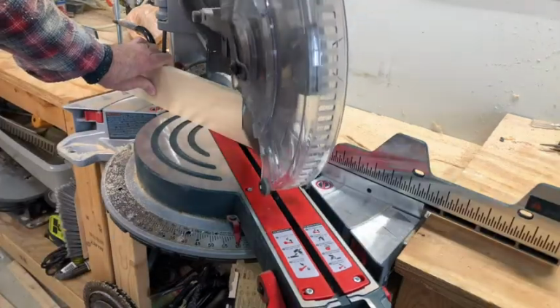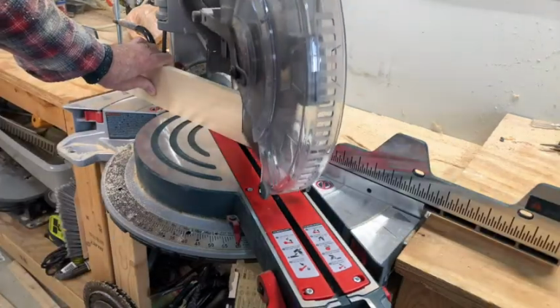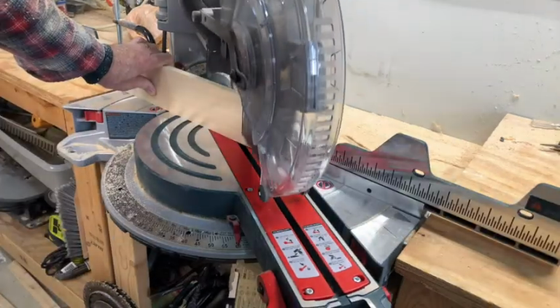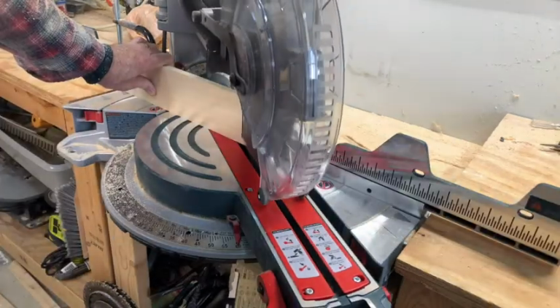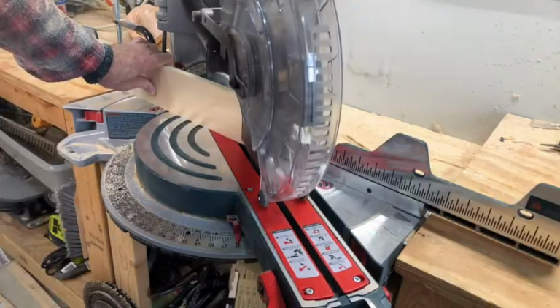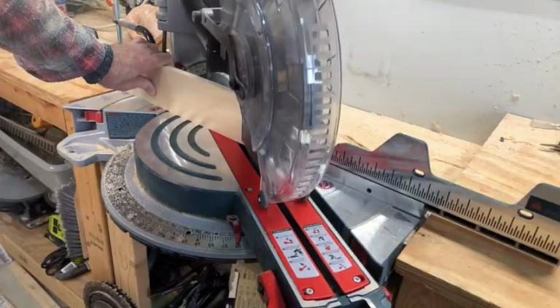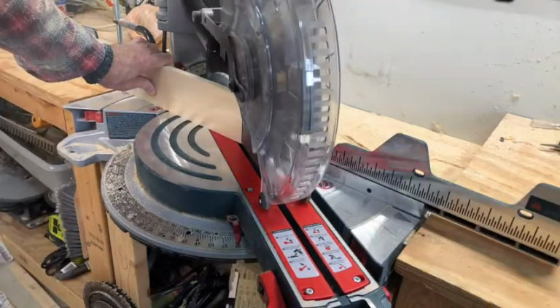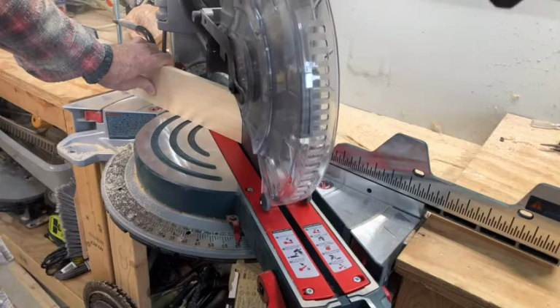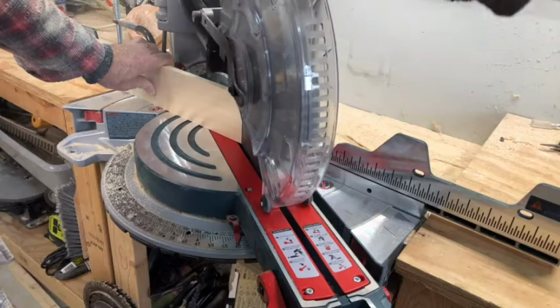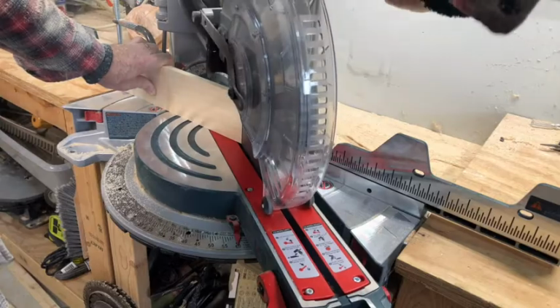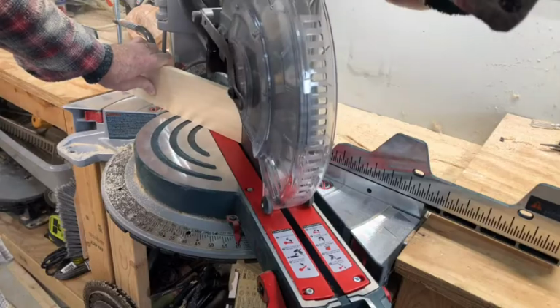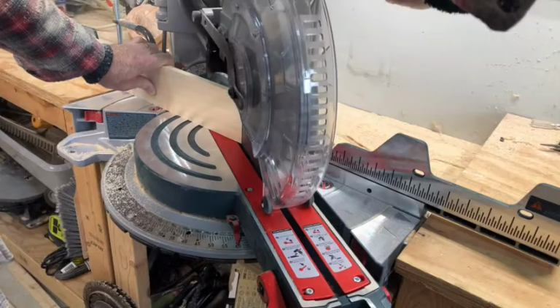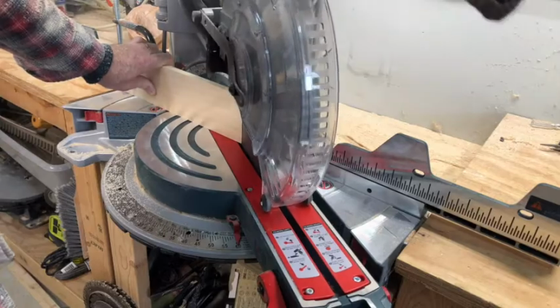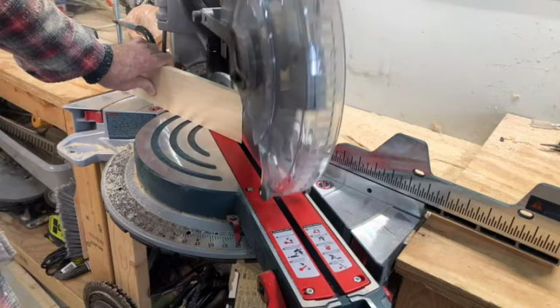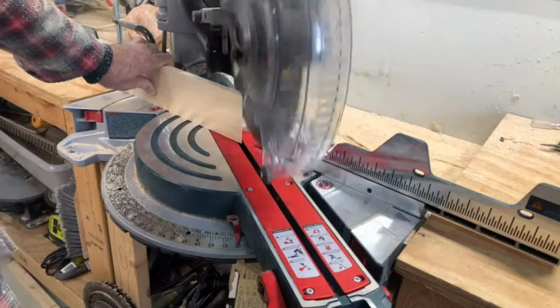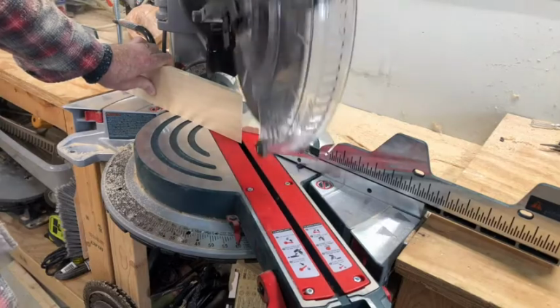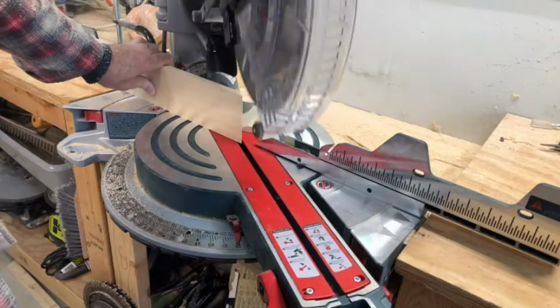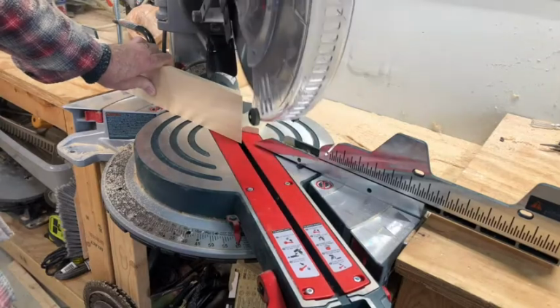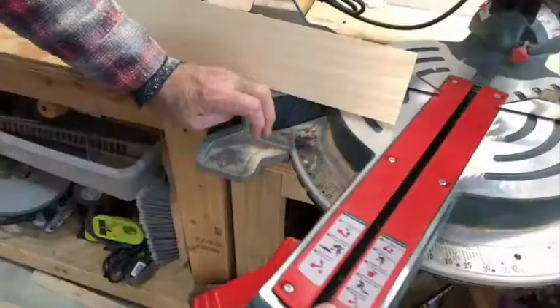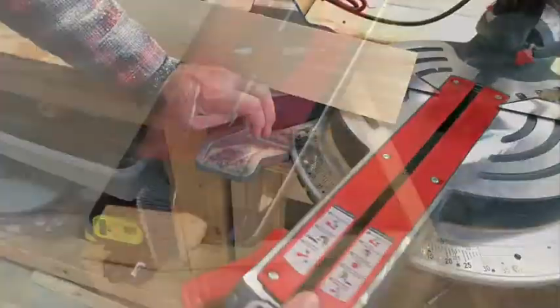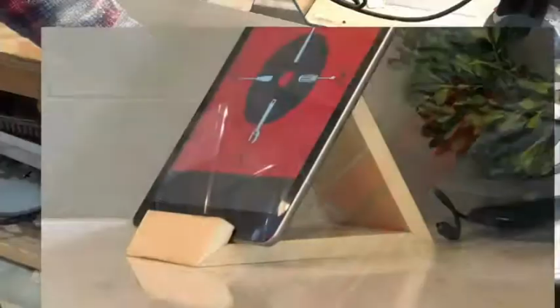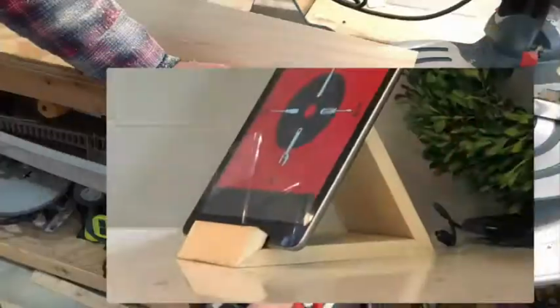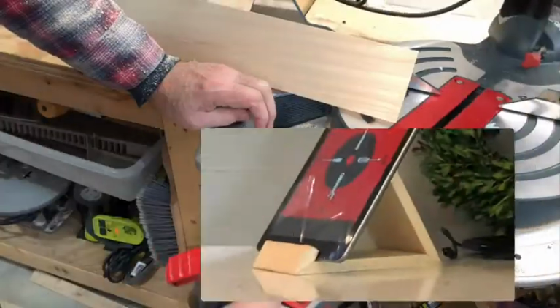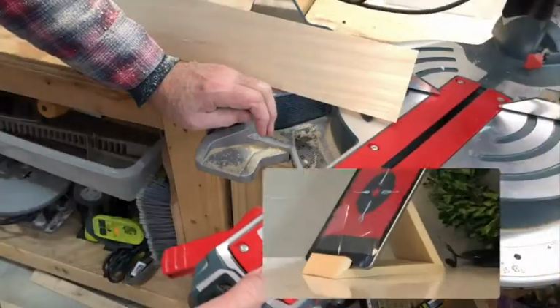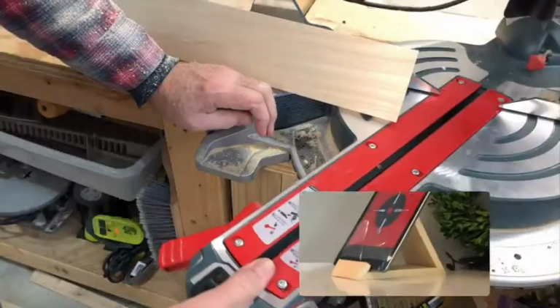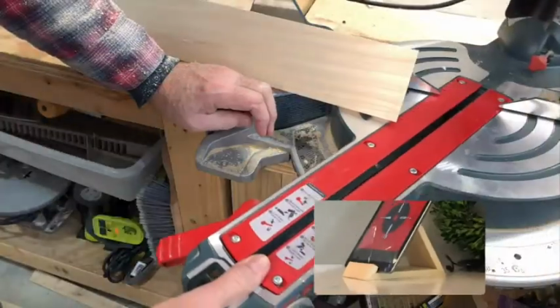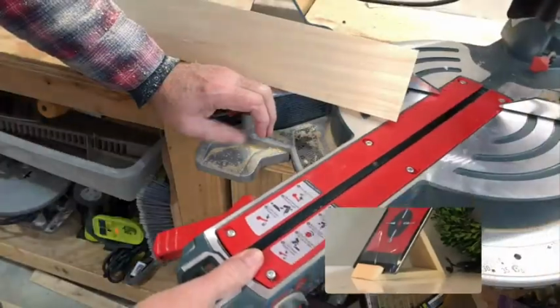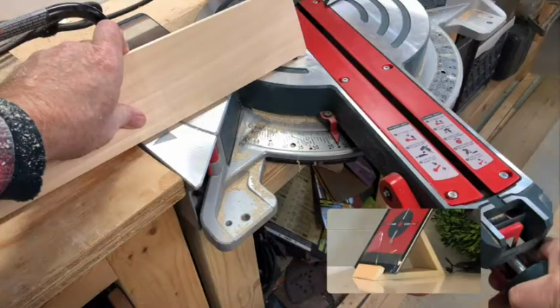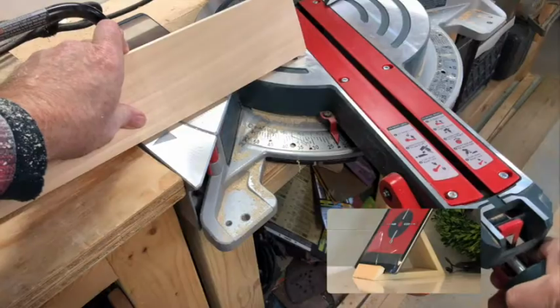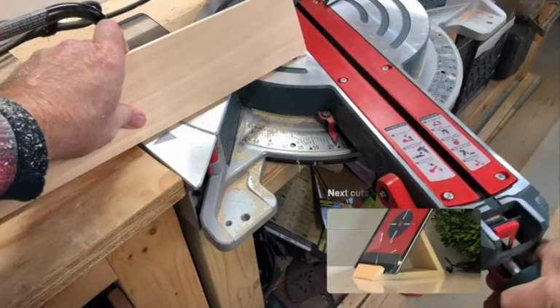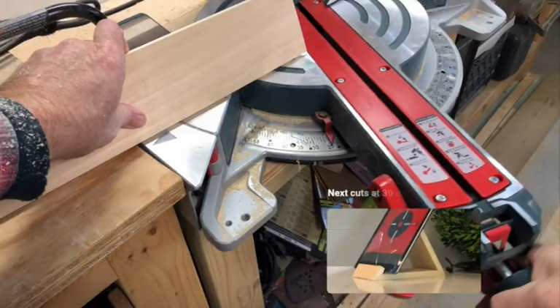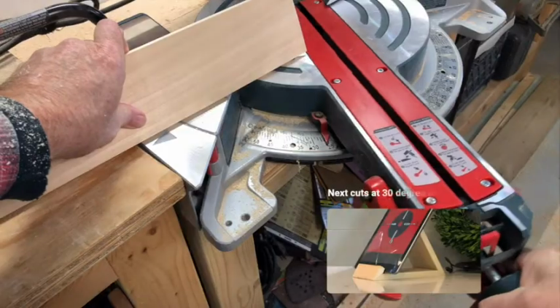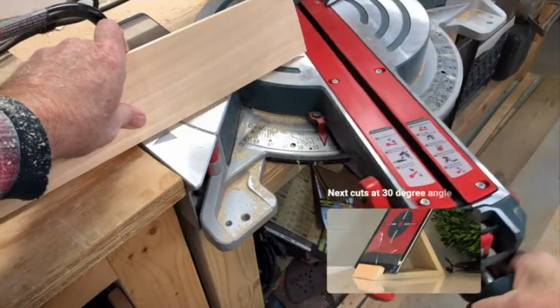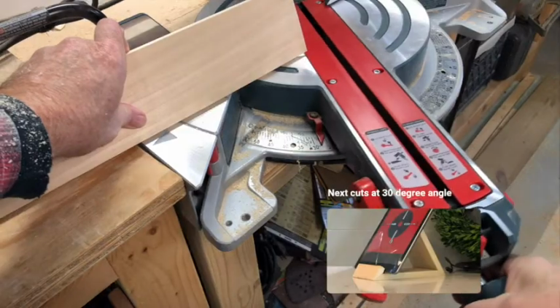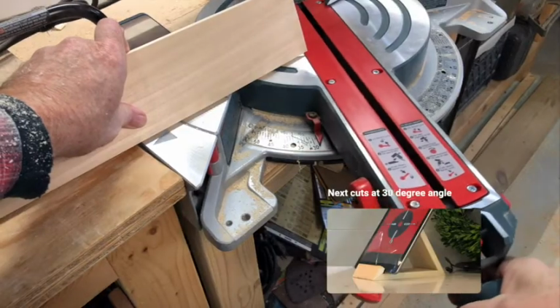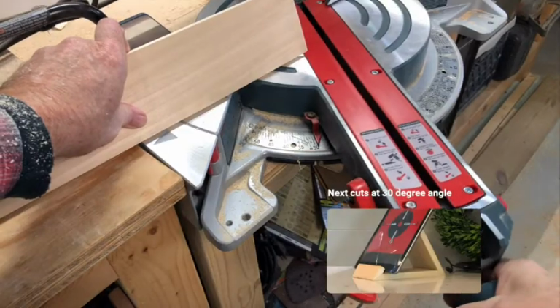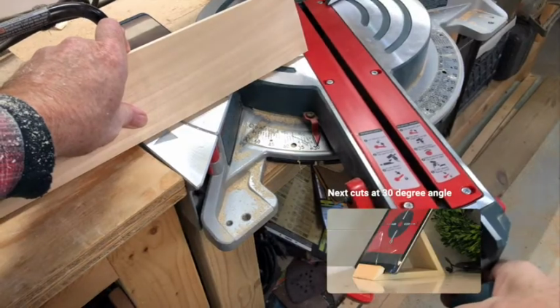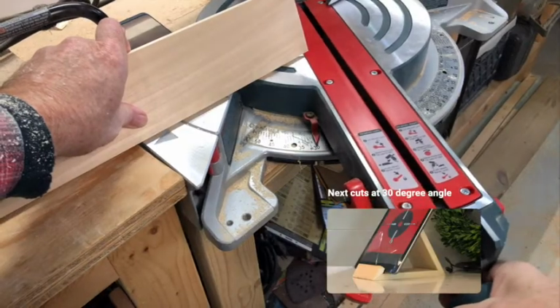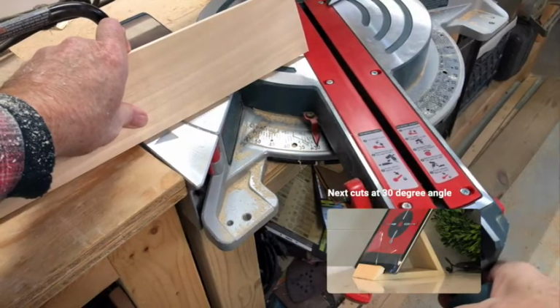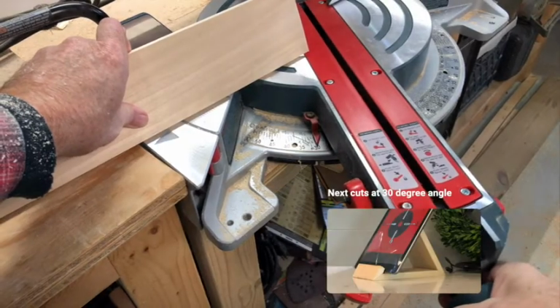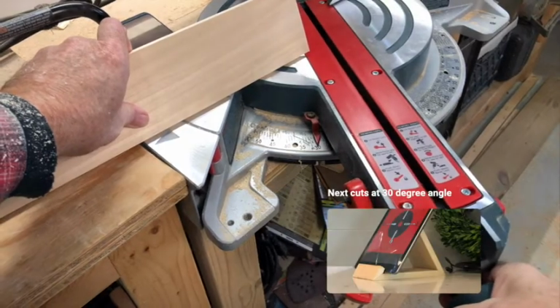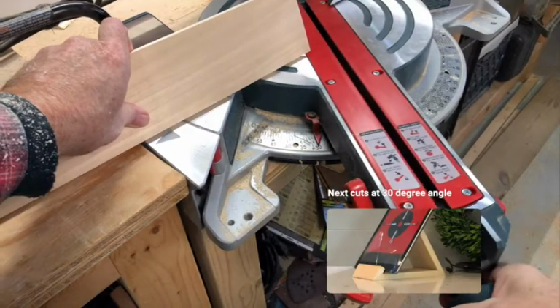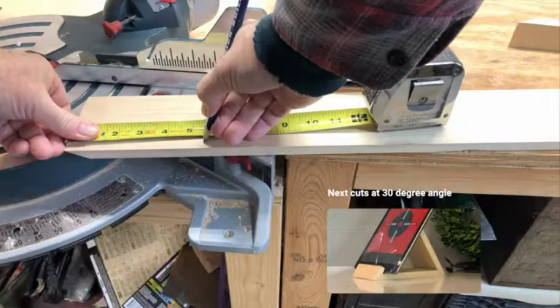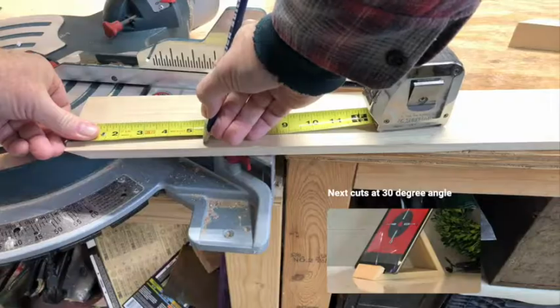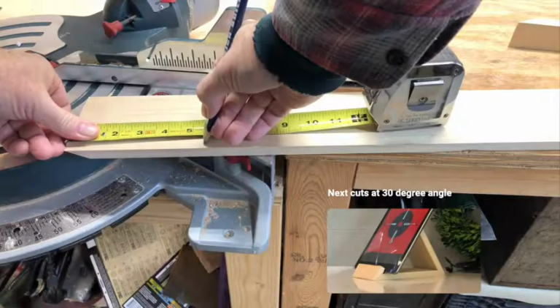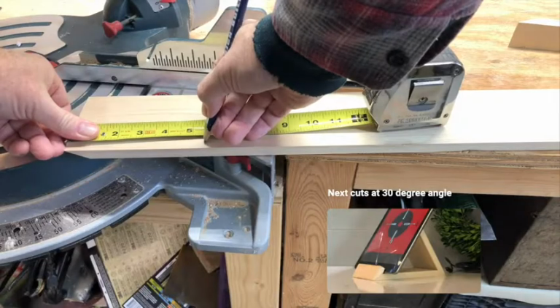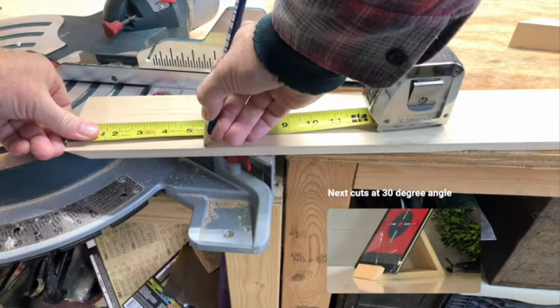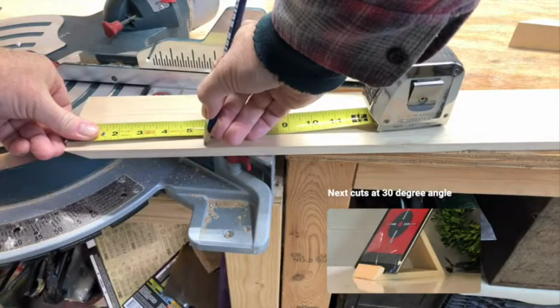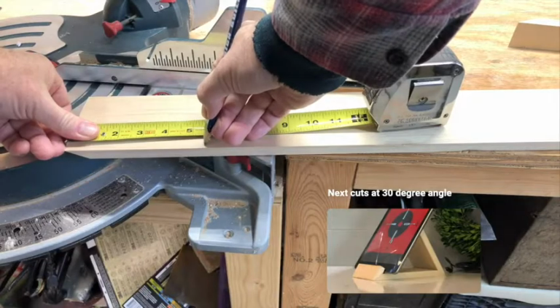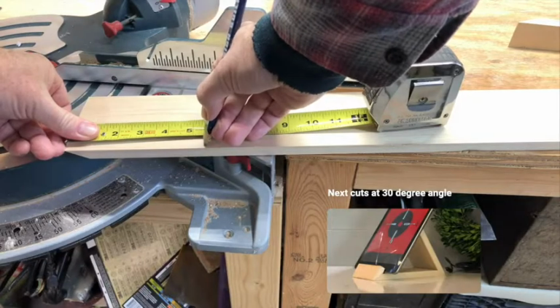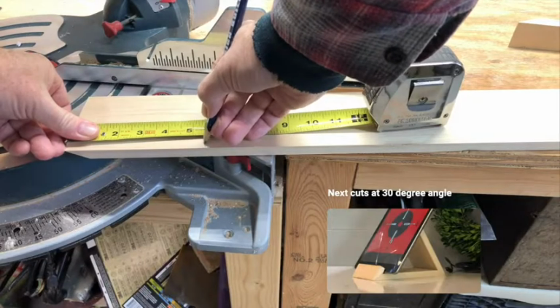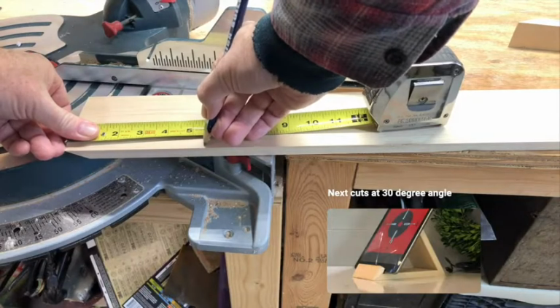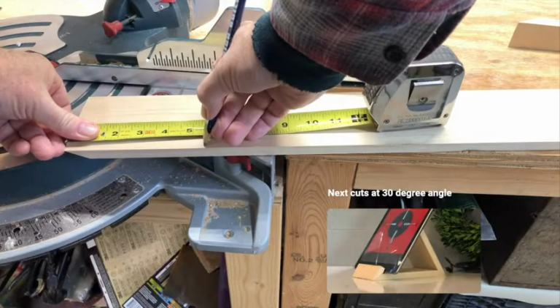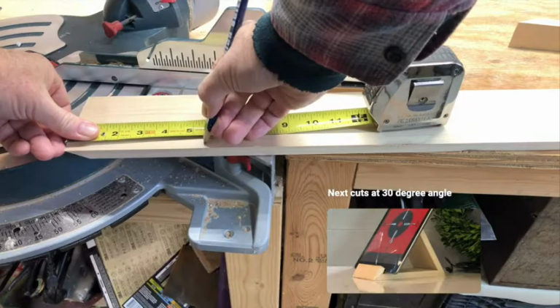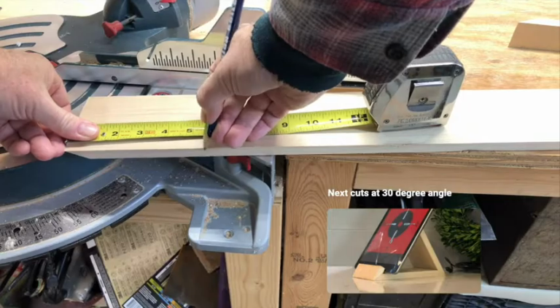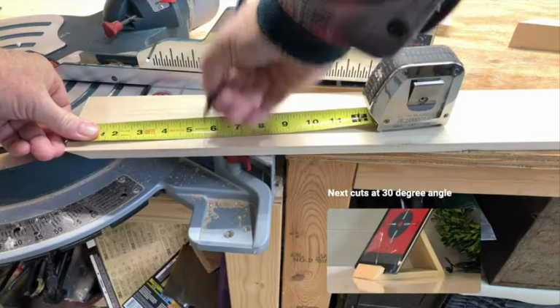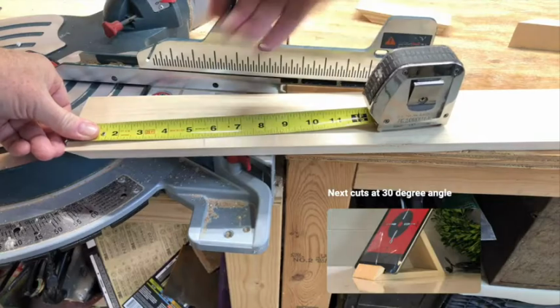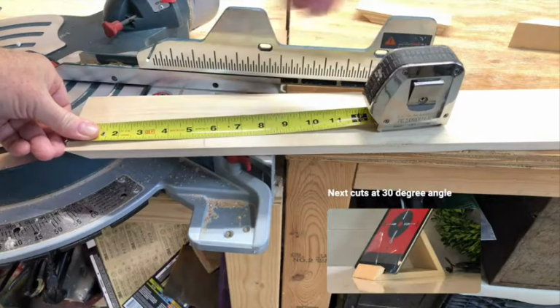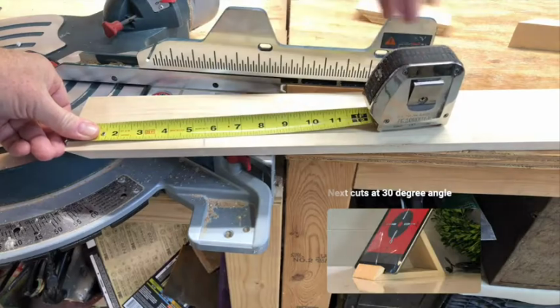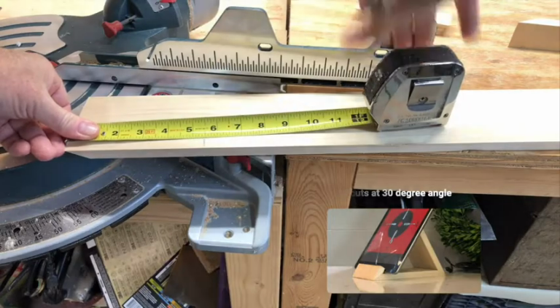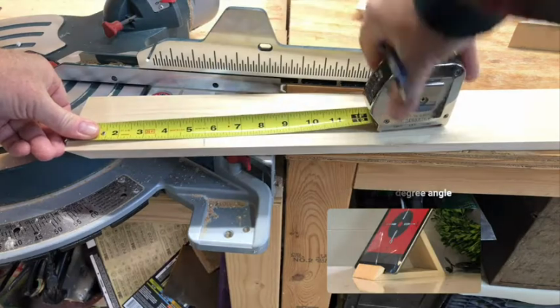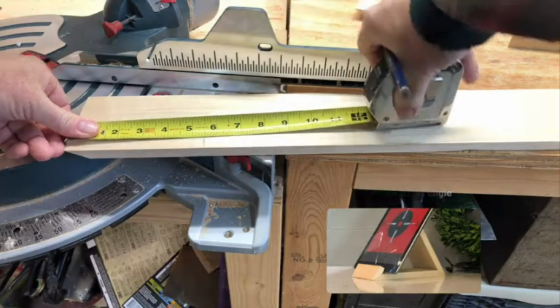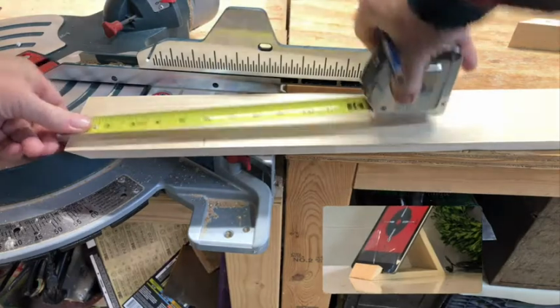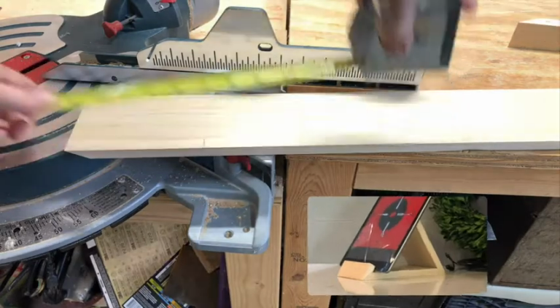I then cut the front of the stand at one inch. I changed my angle to 30 degrees and cut the back at five and a half inches.